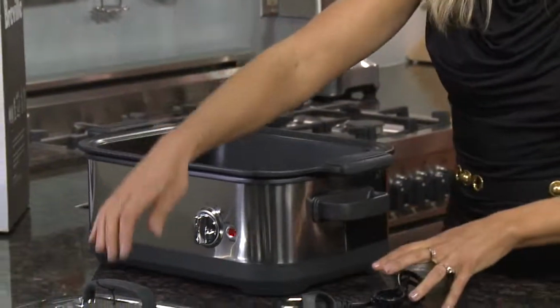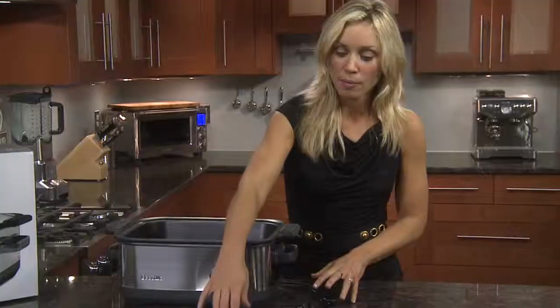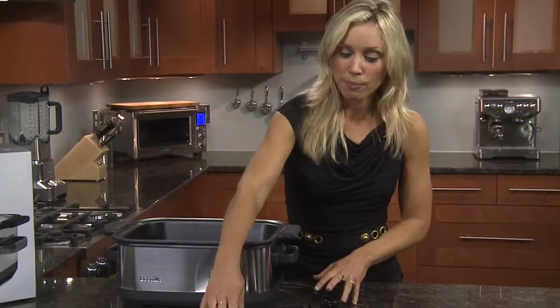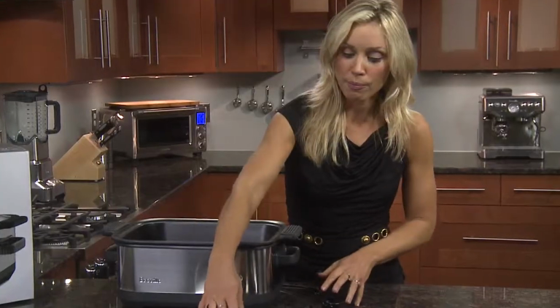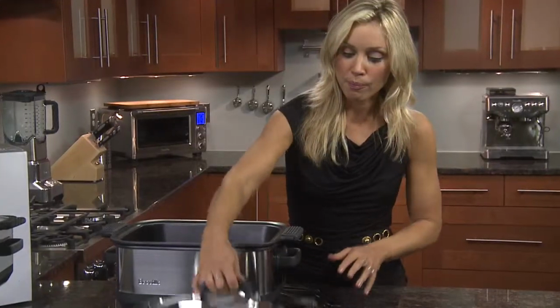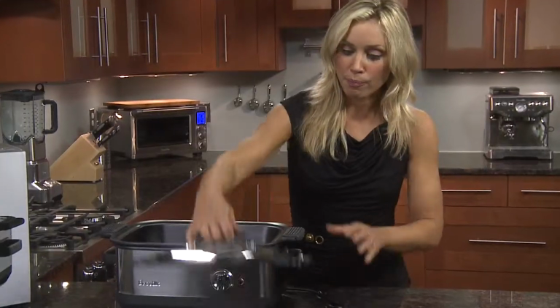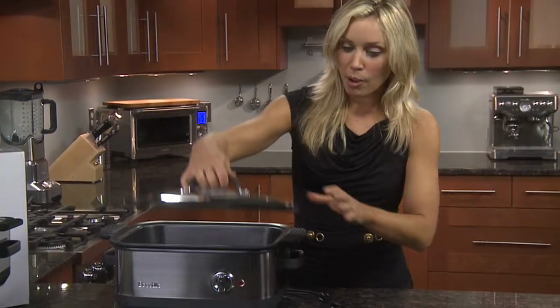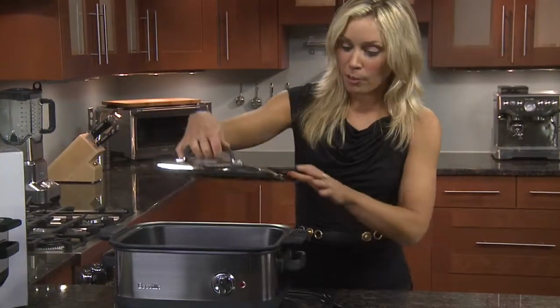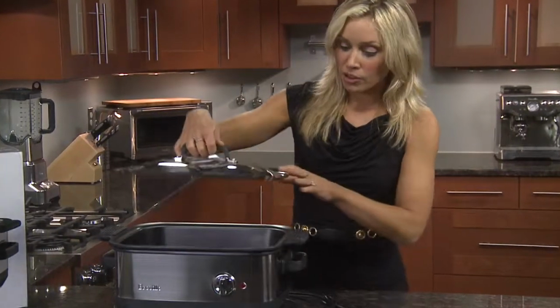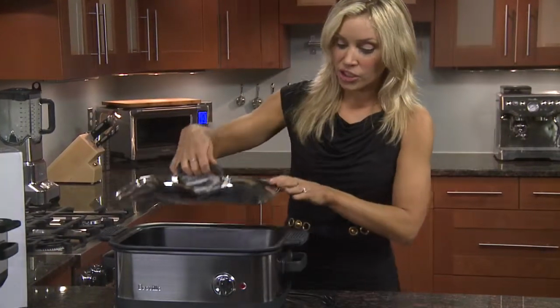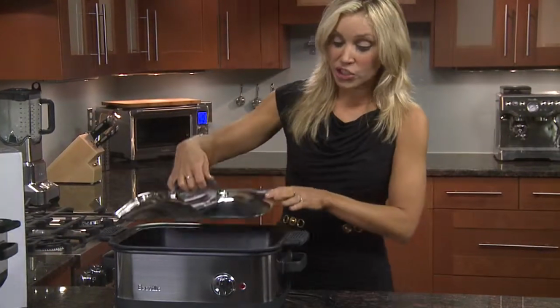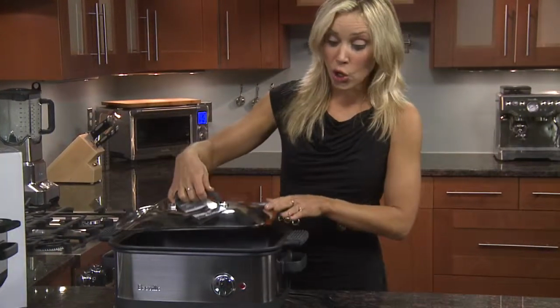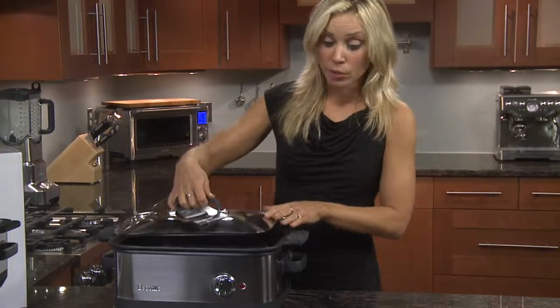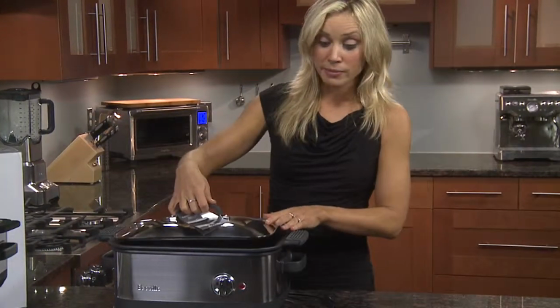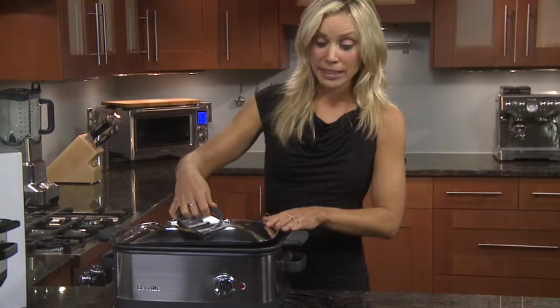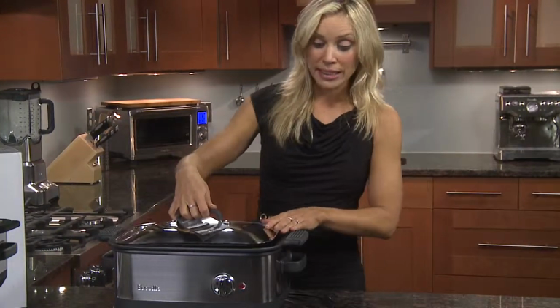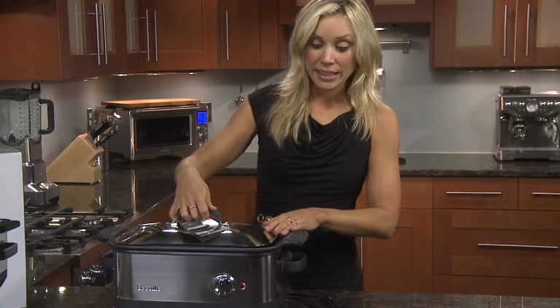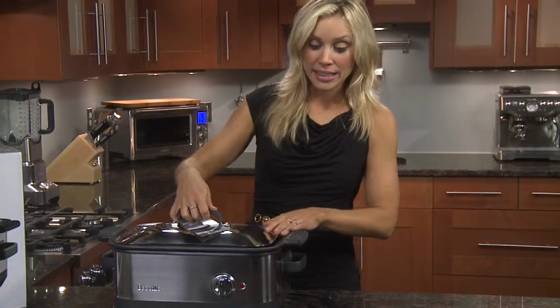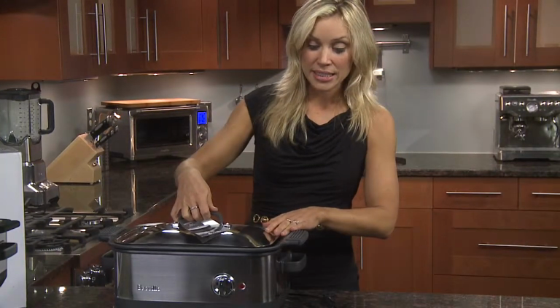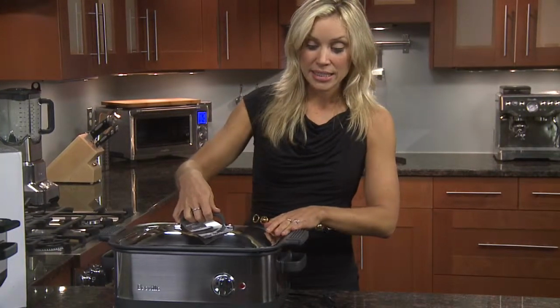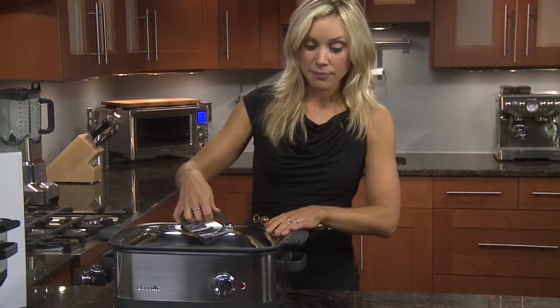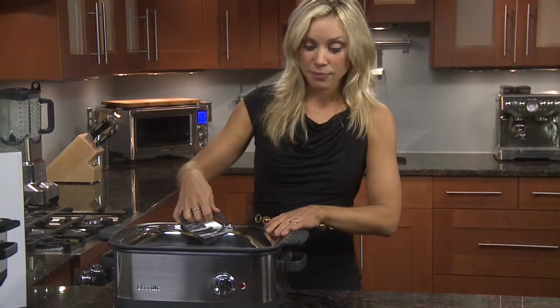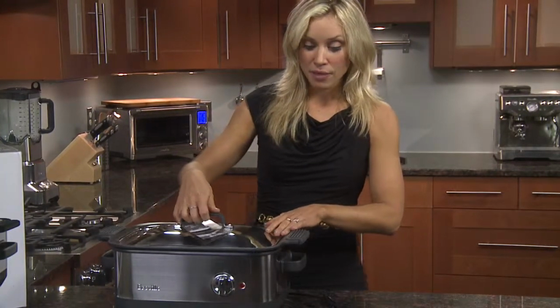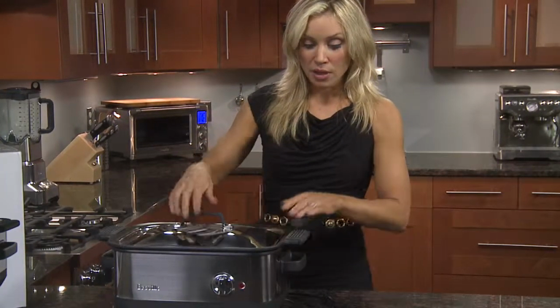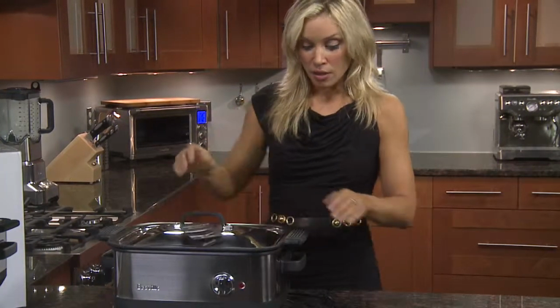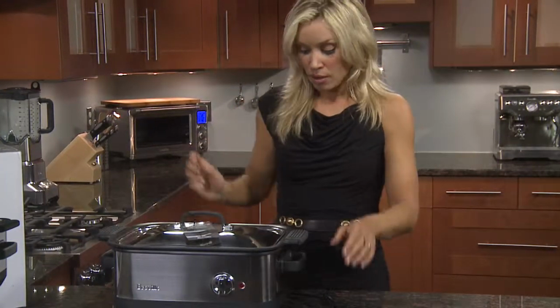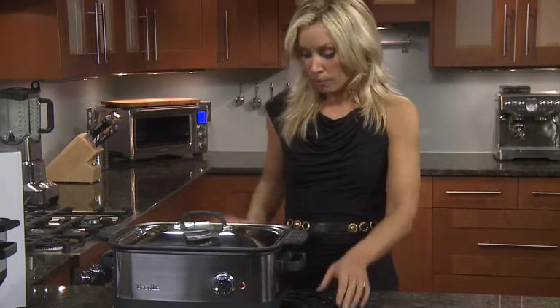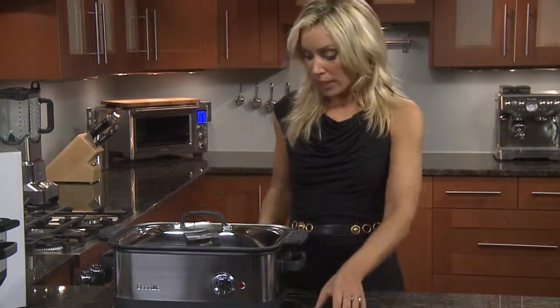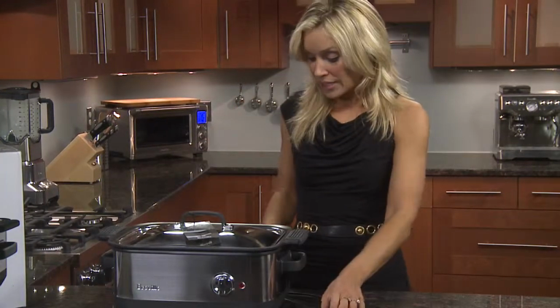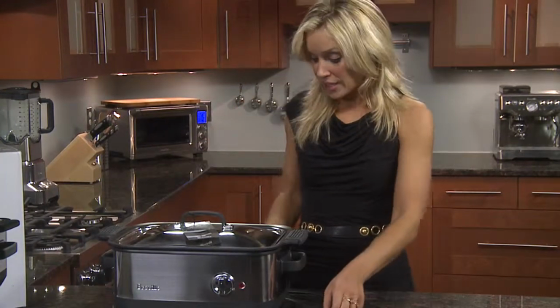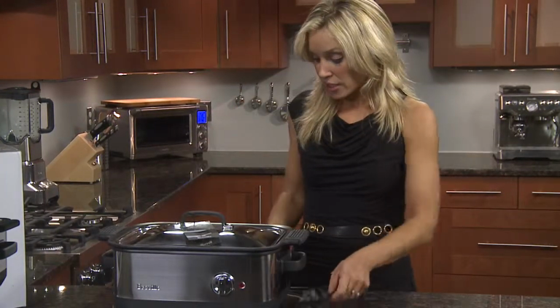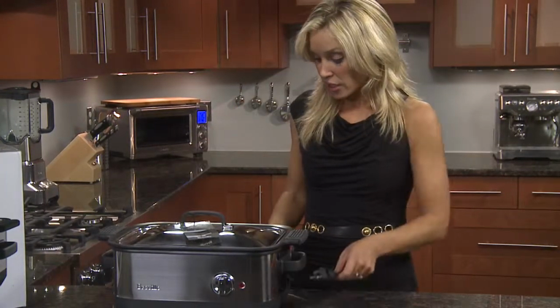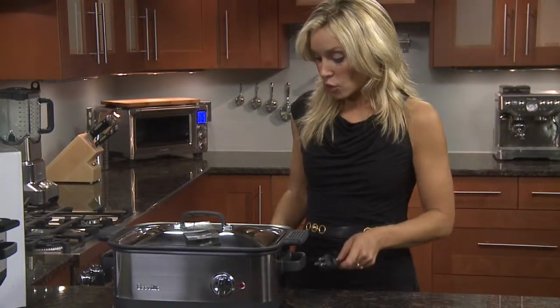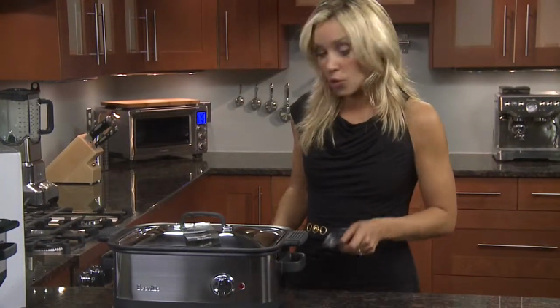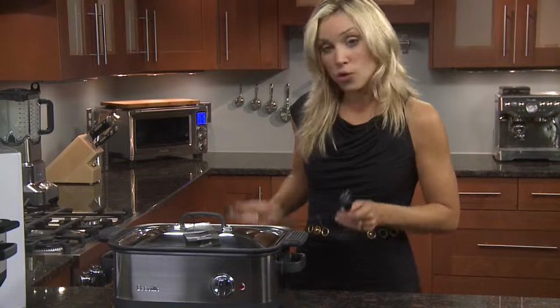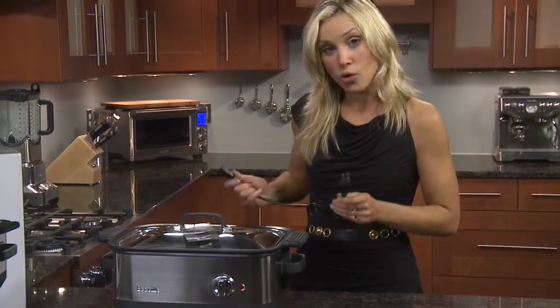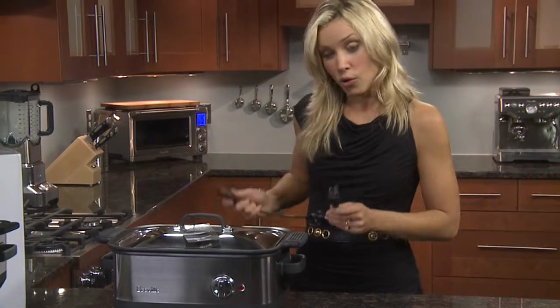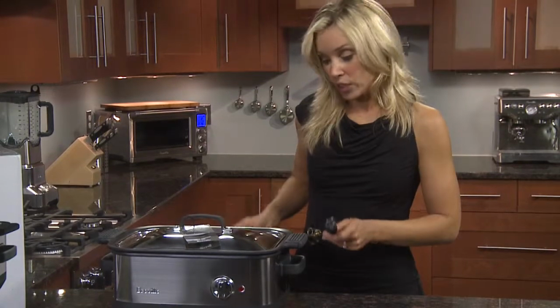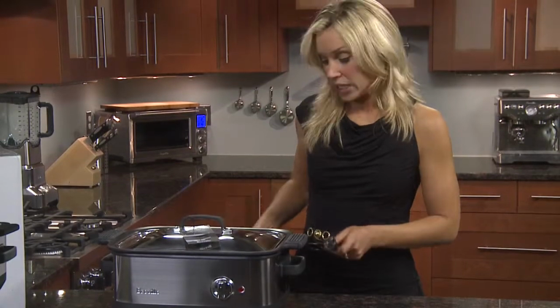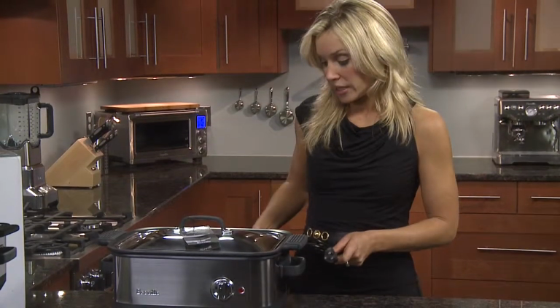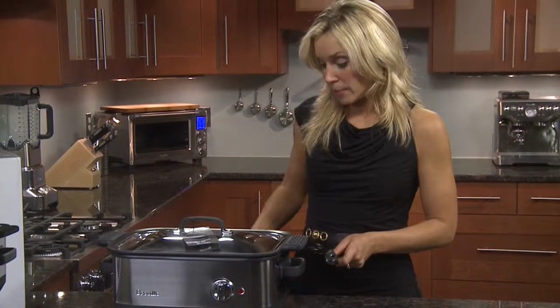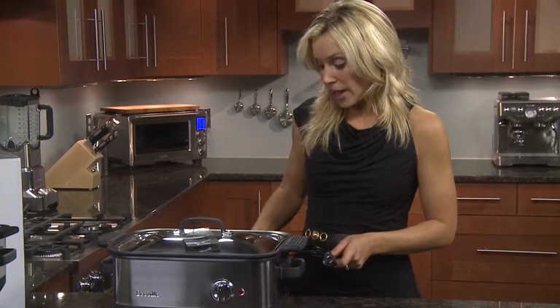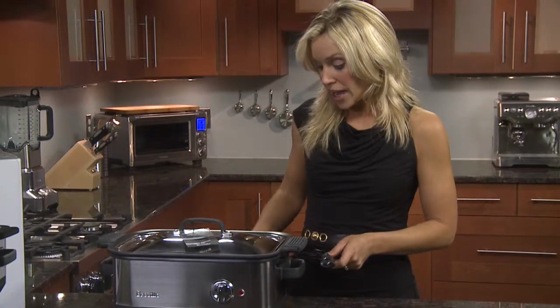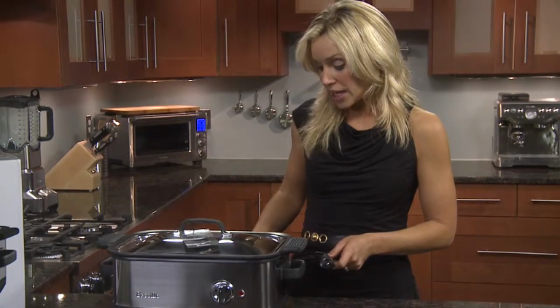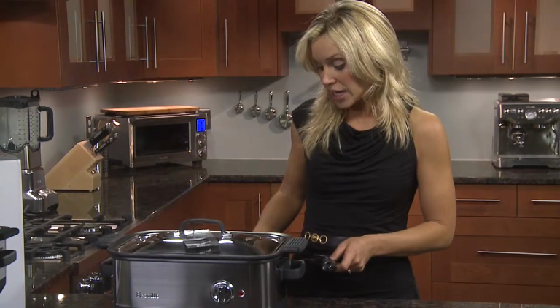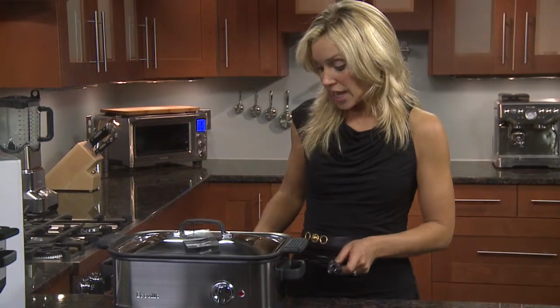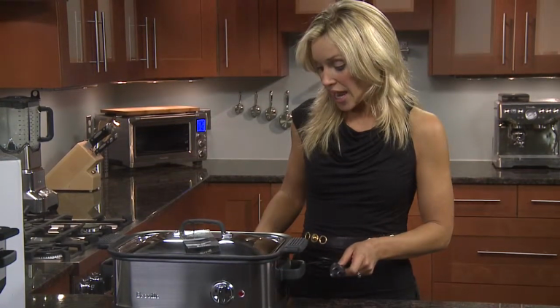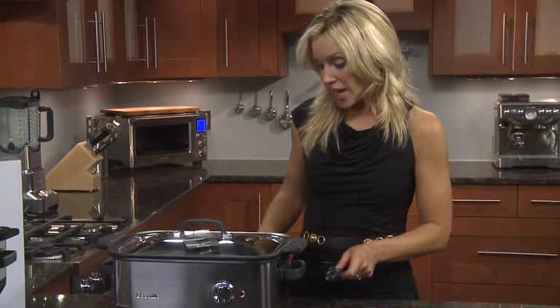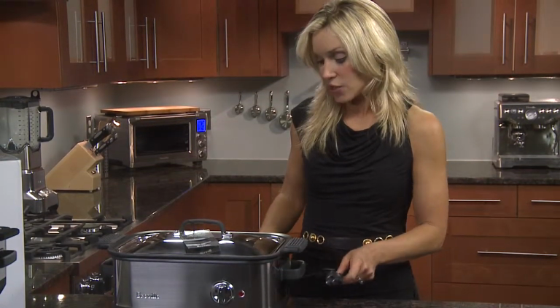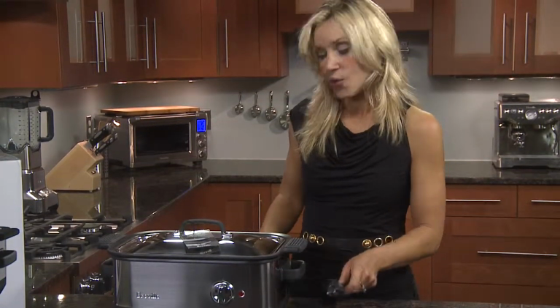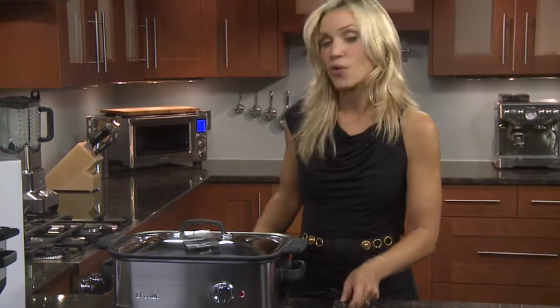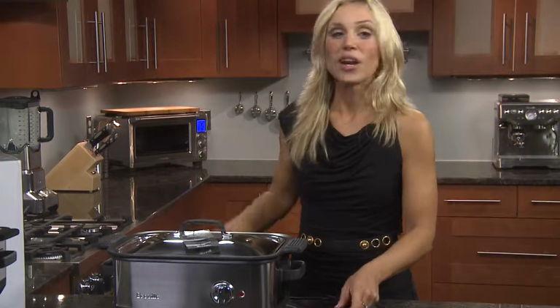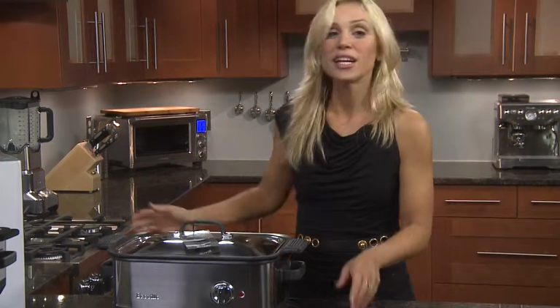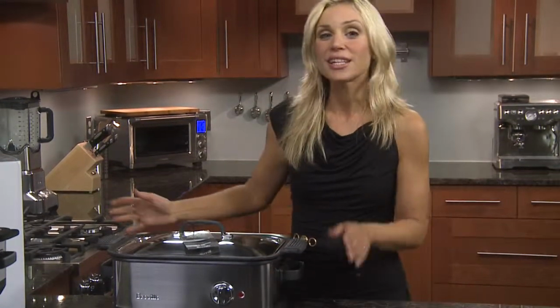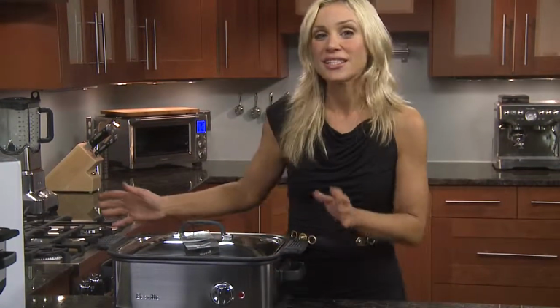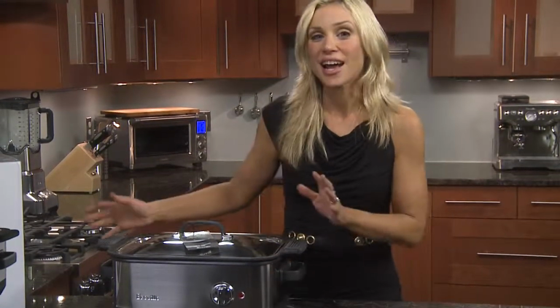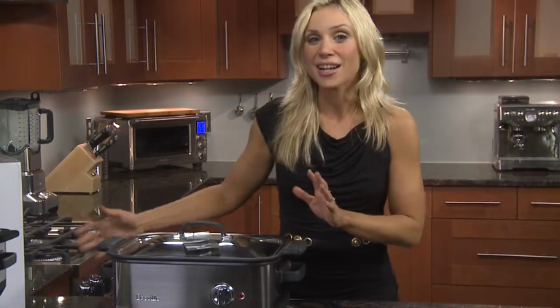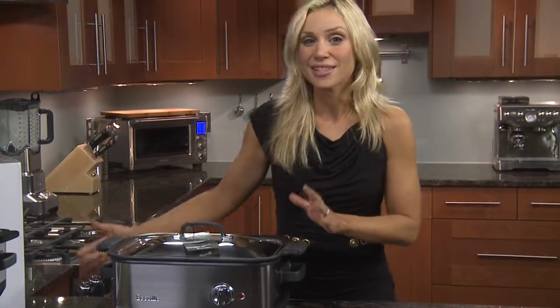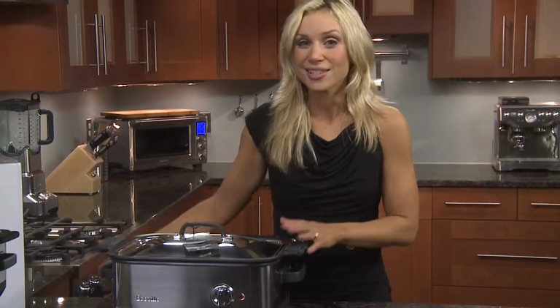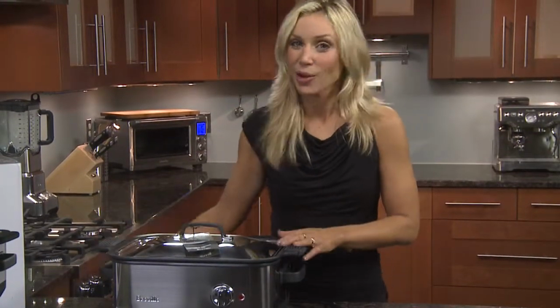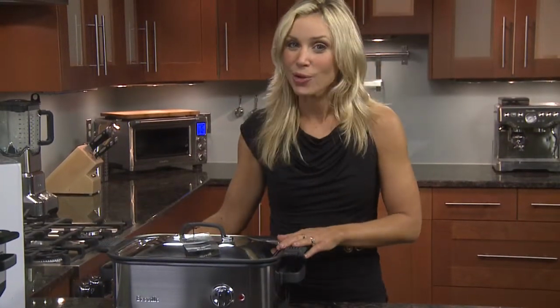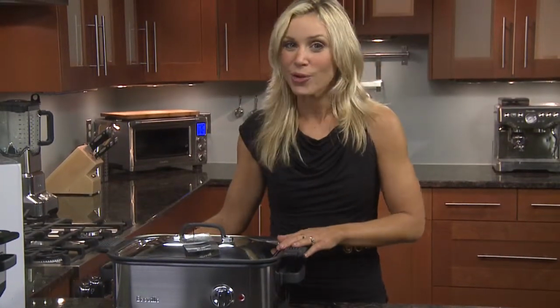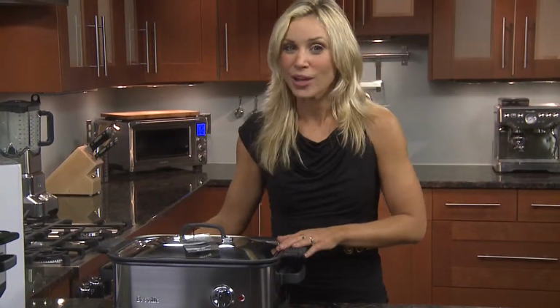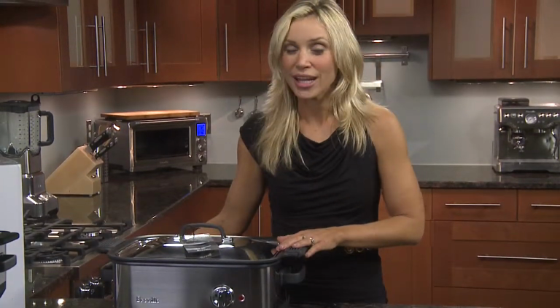Pop on your domed lid, place the cord in at the back, and you're ready to start slow cooking.